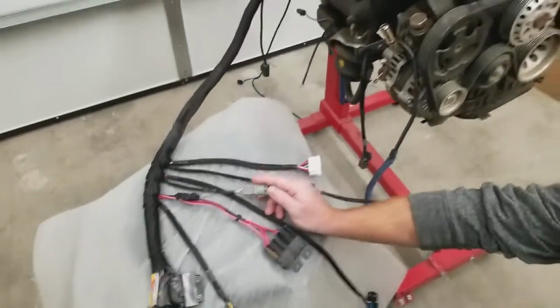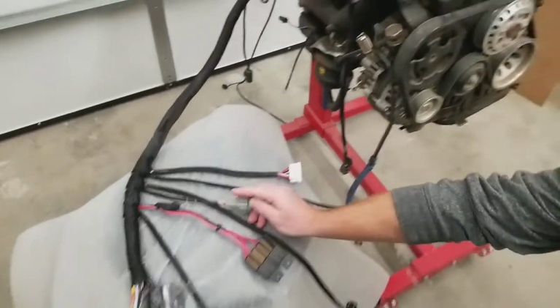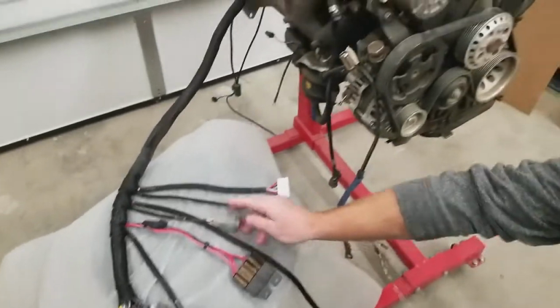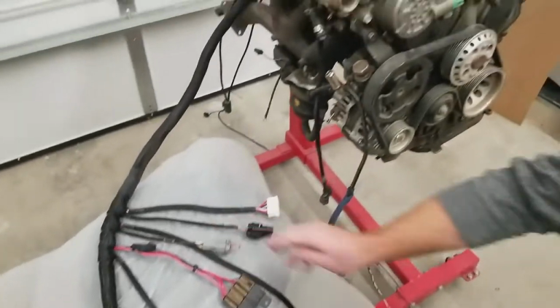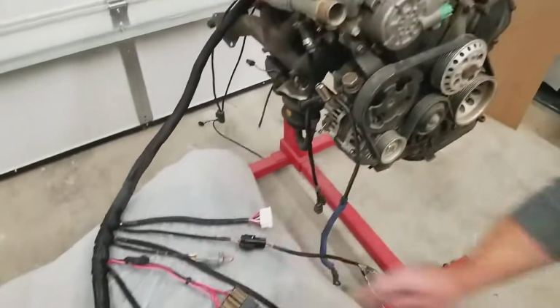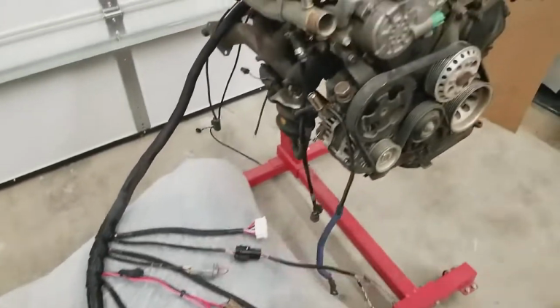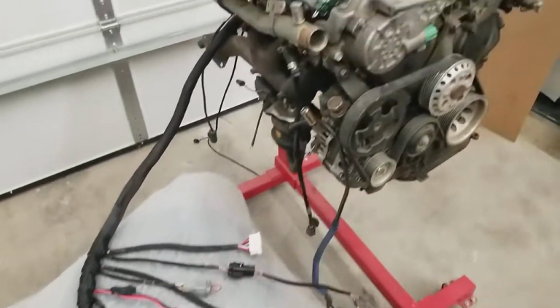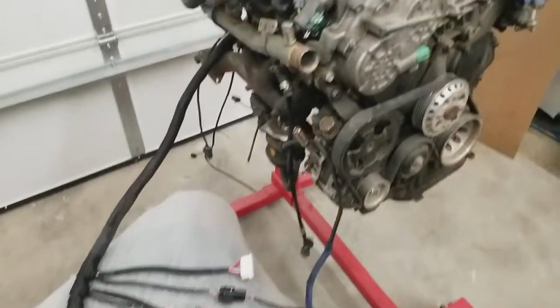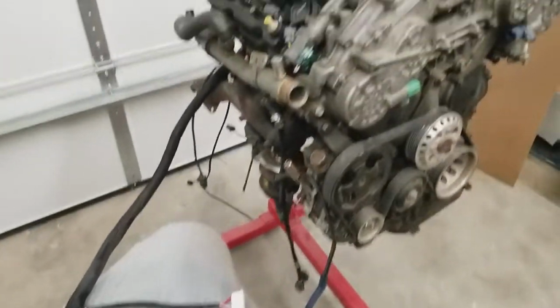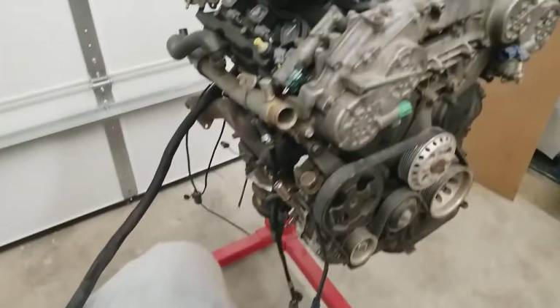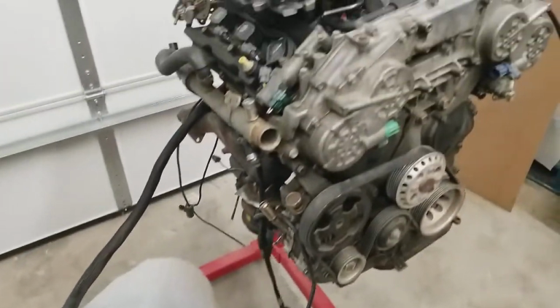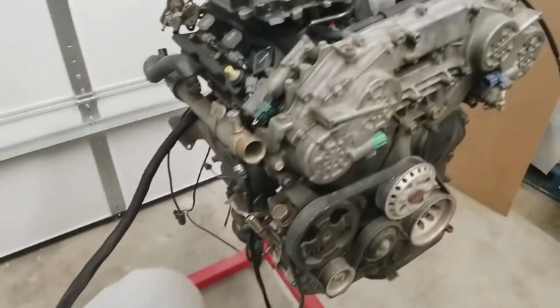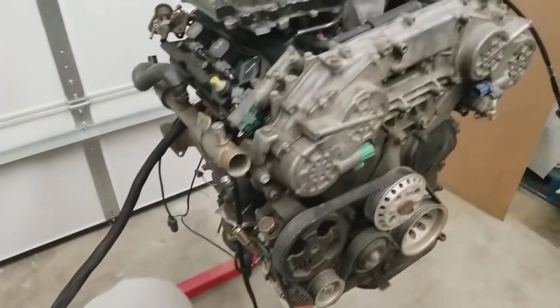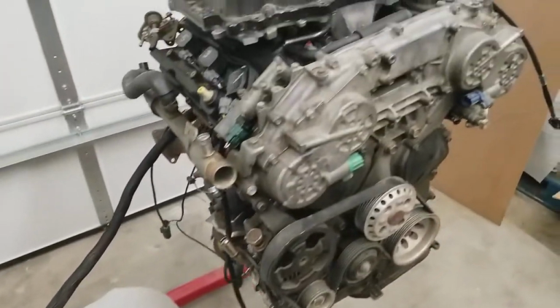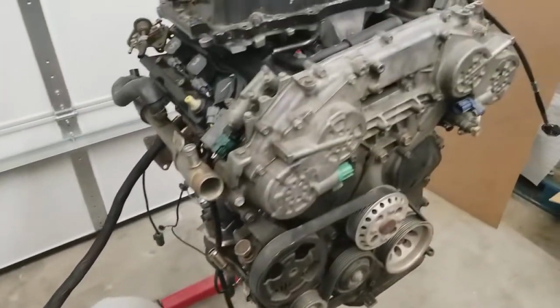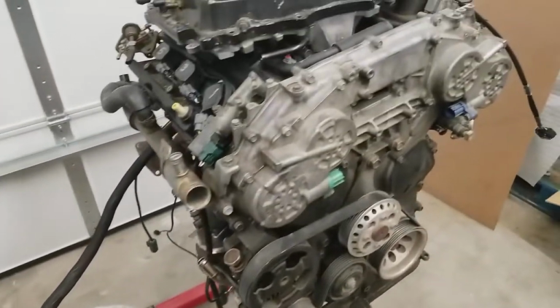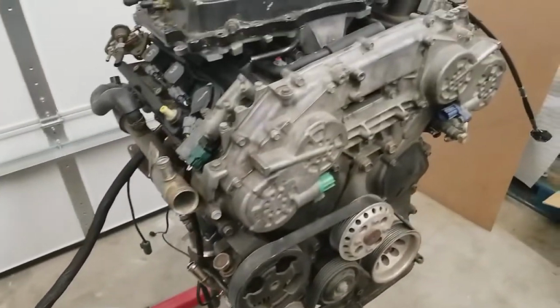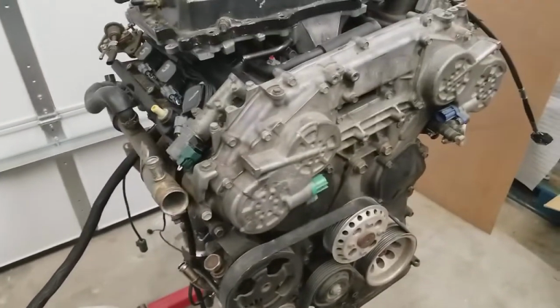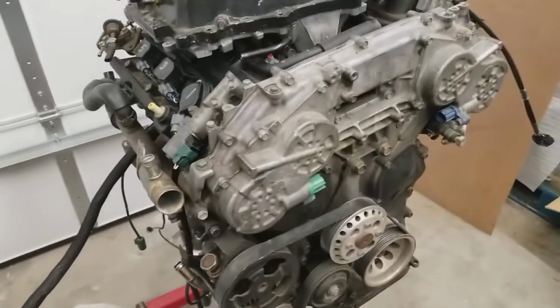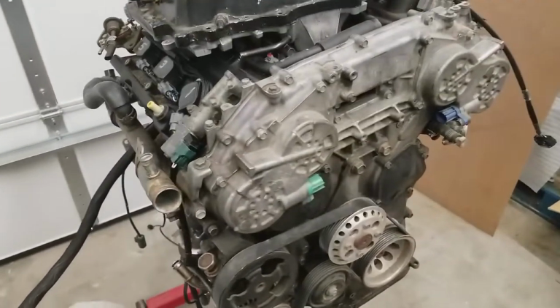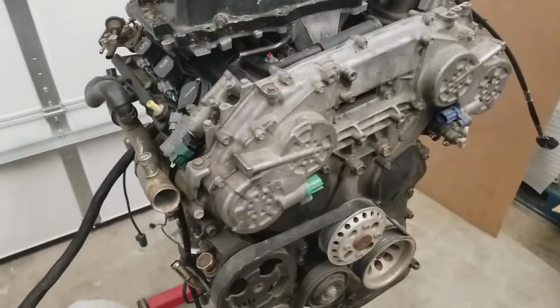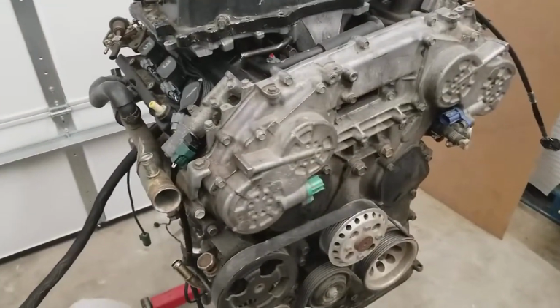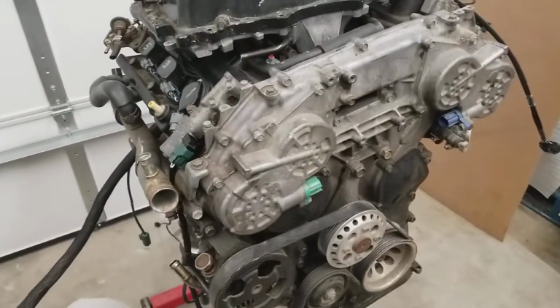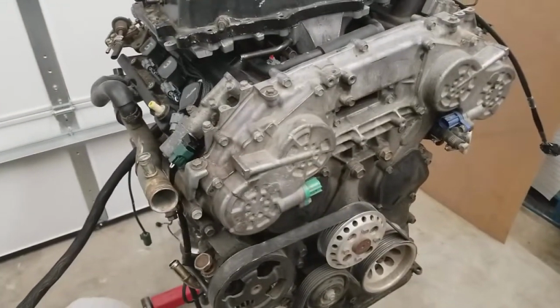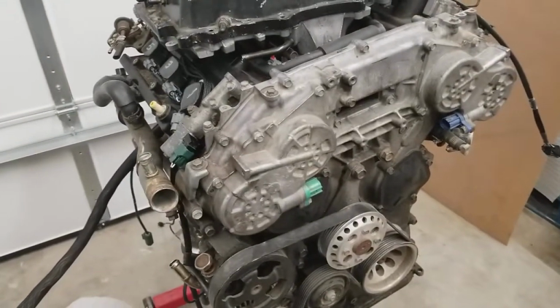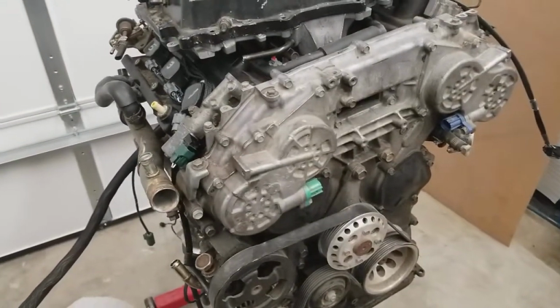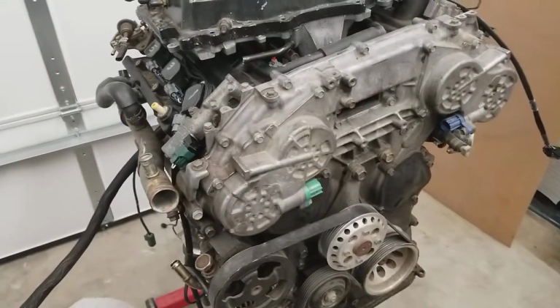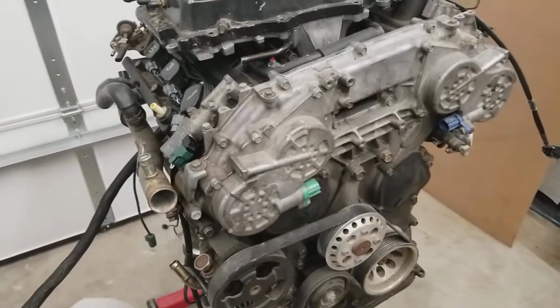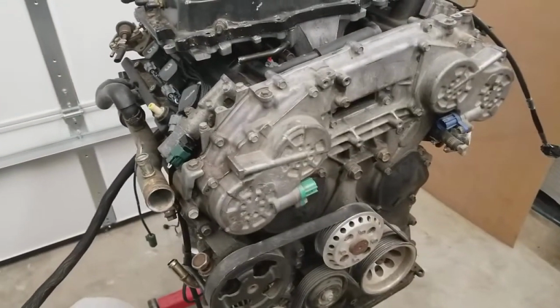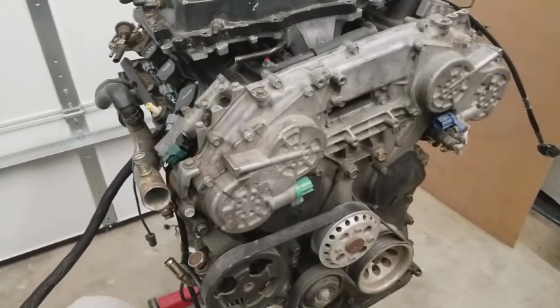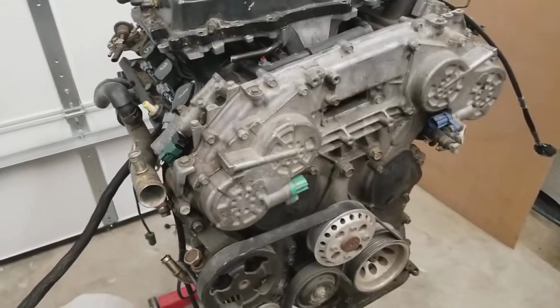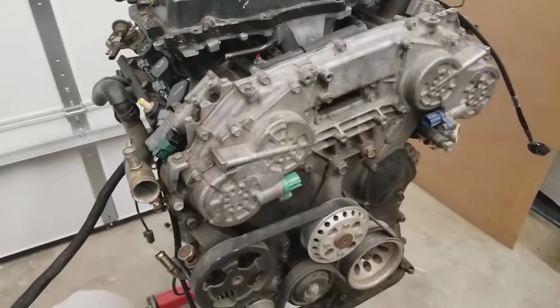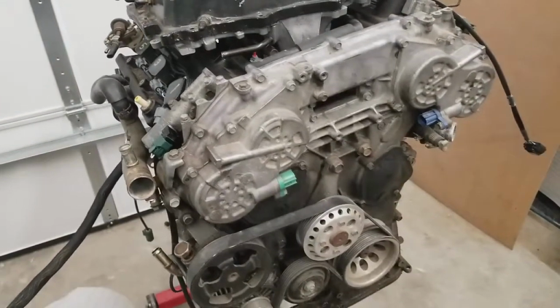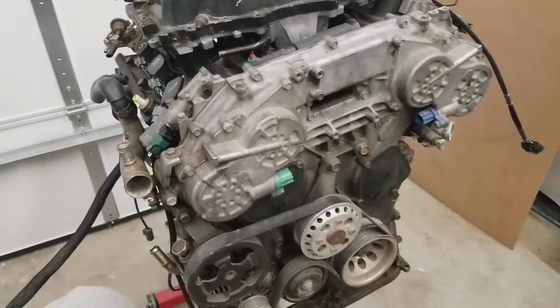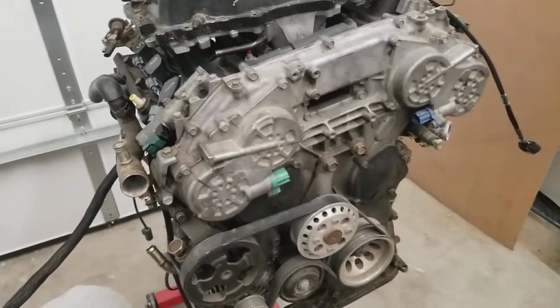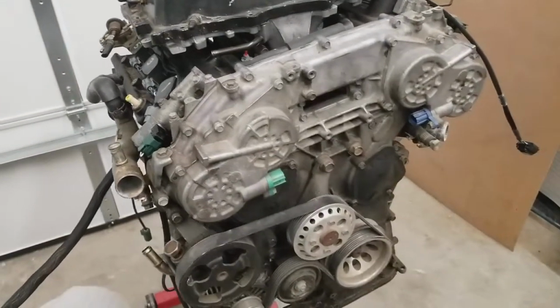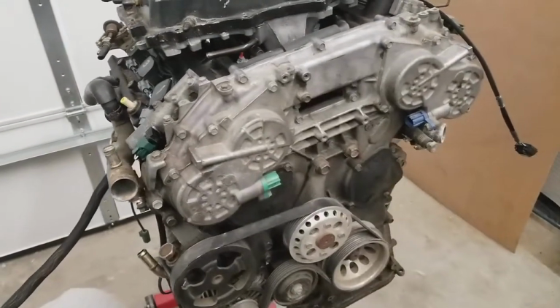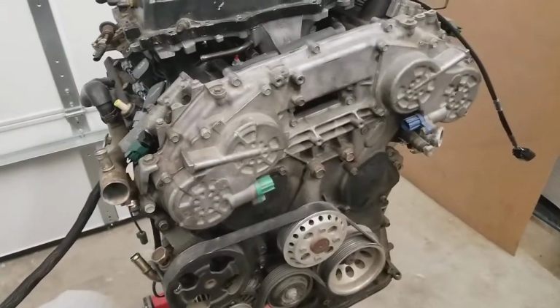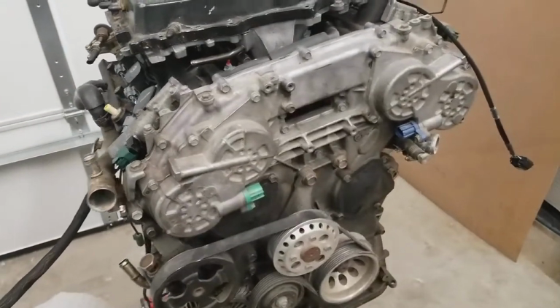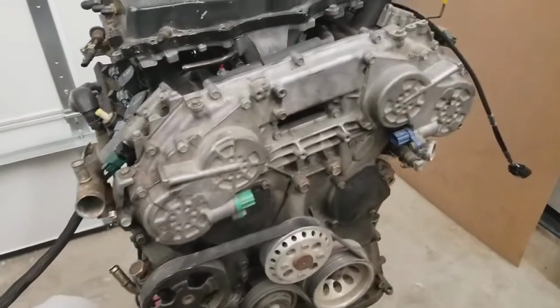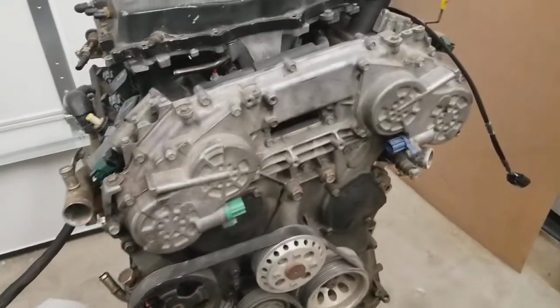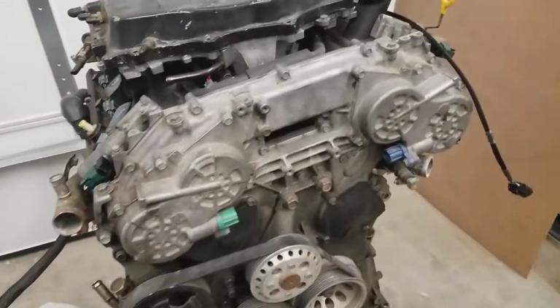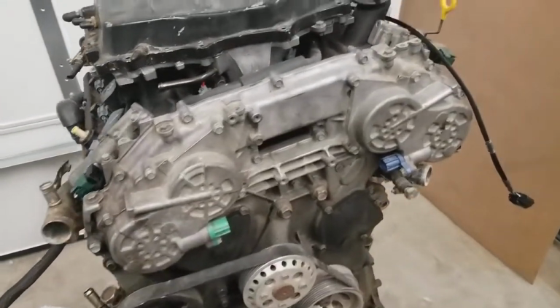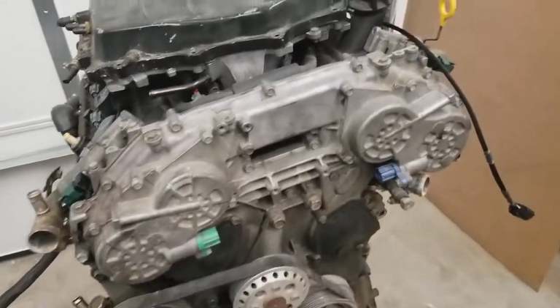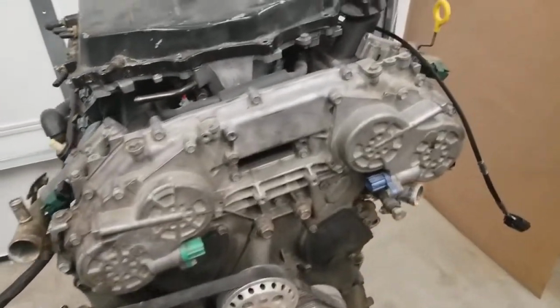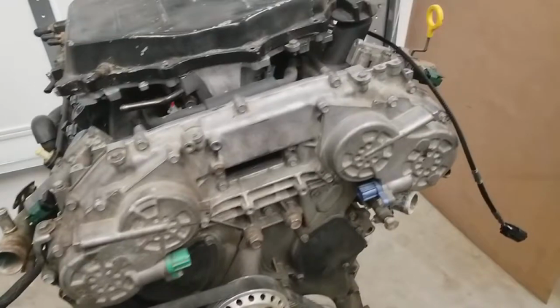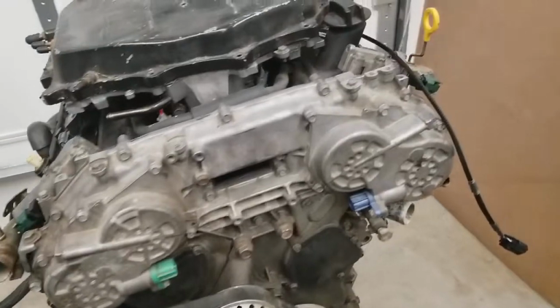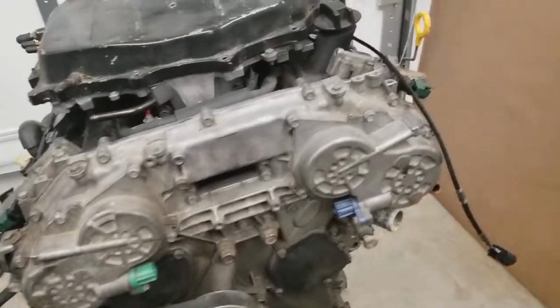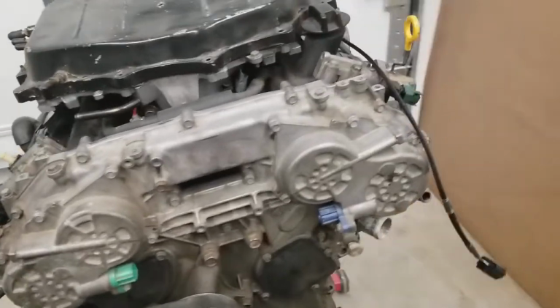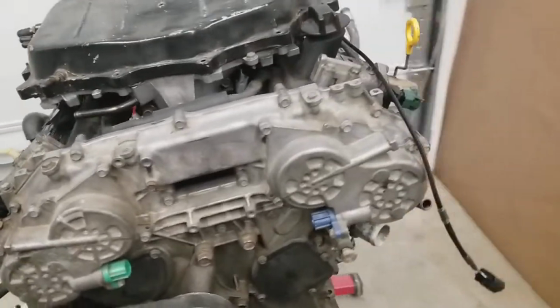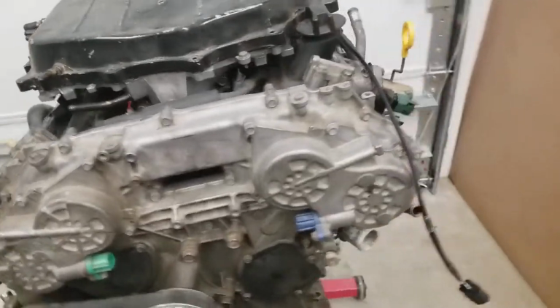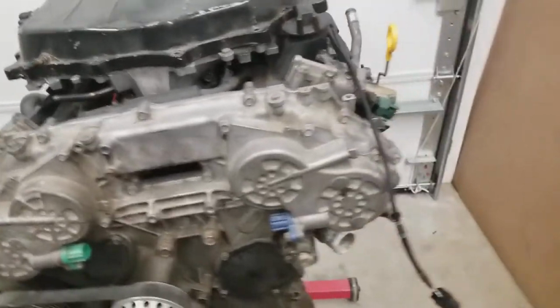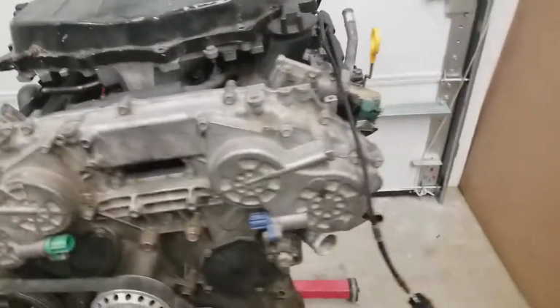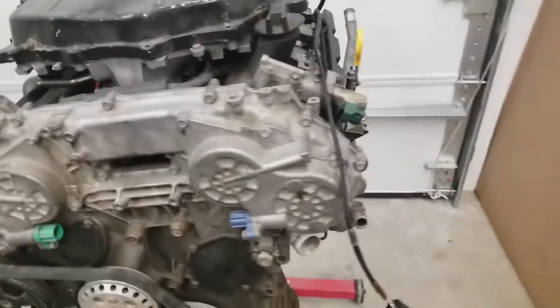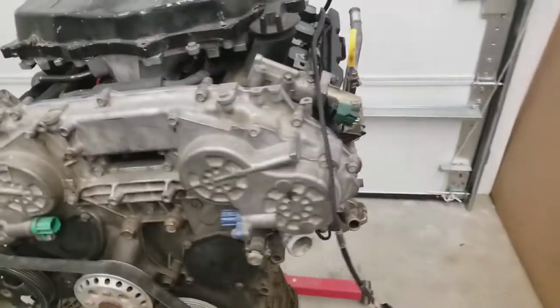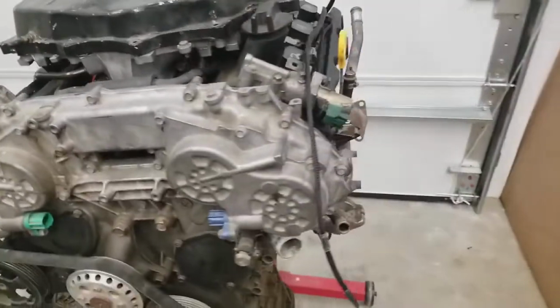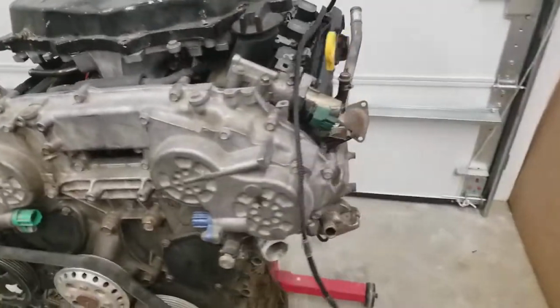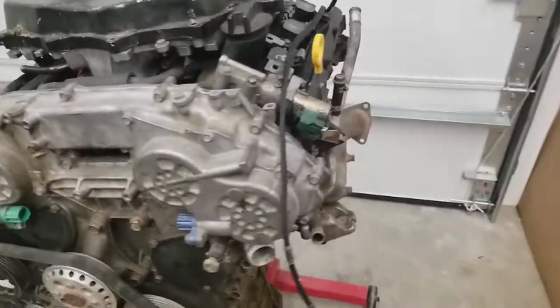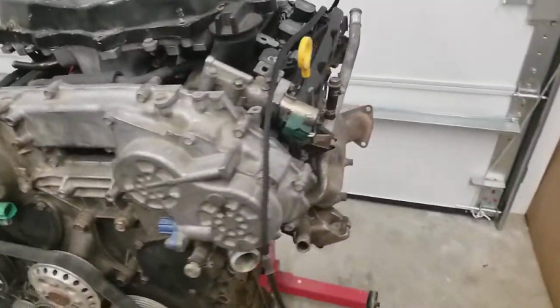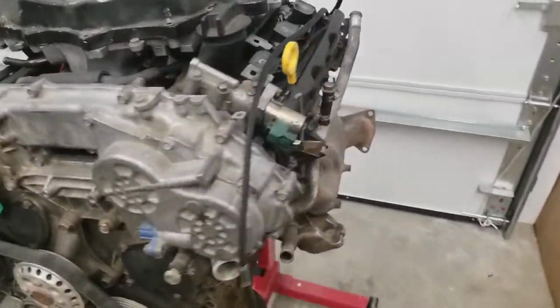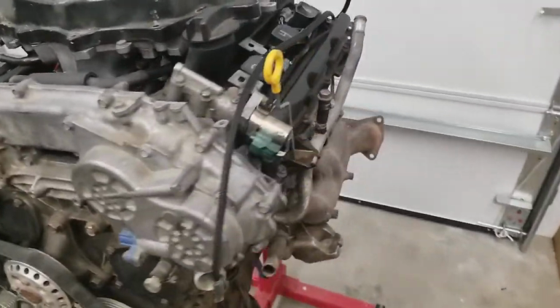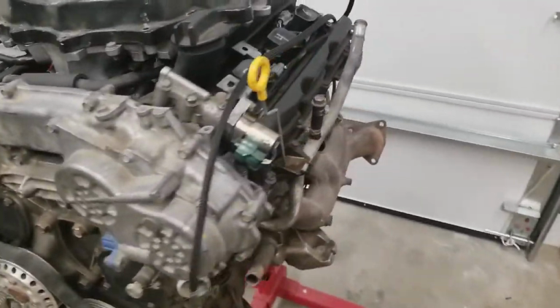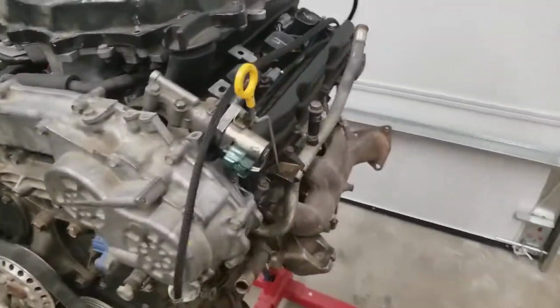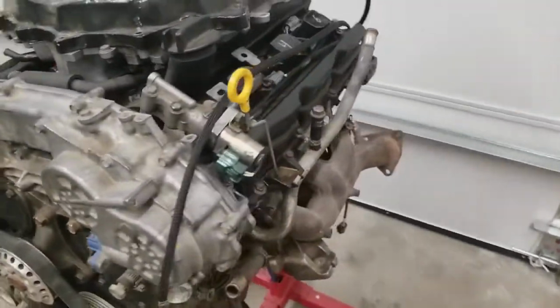That's going to help you put it into older chassis like S13s, Z32s, whatever the case may be.